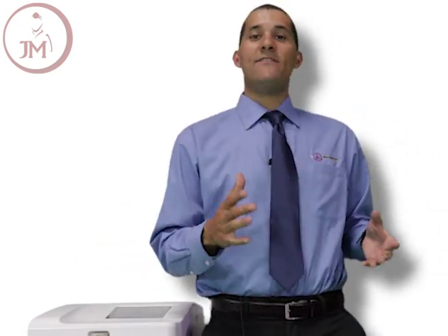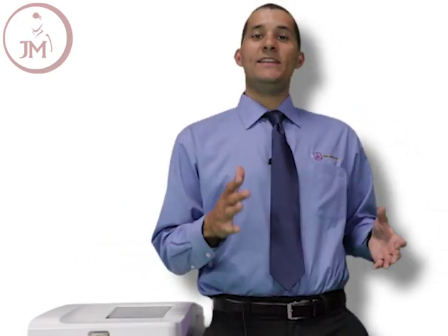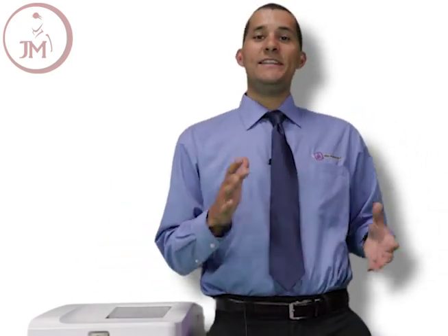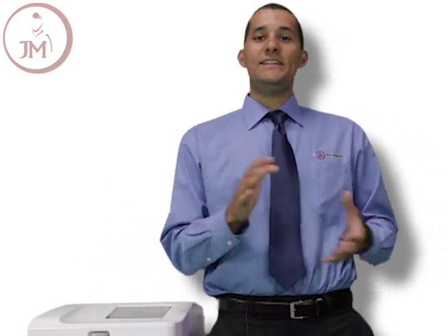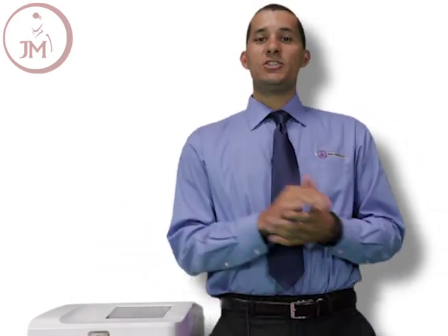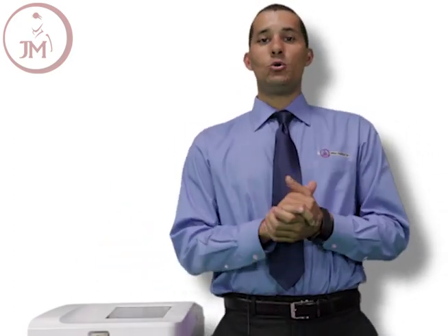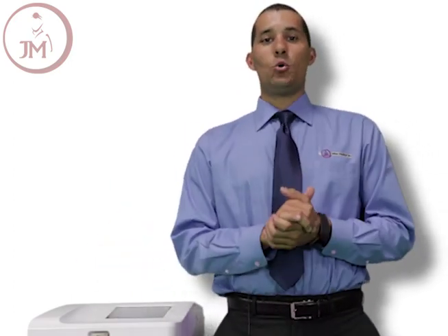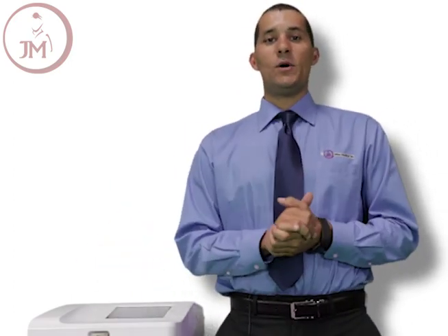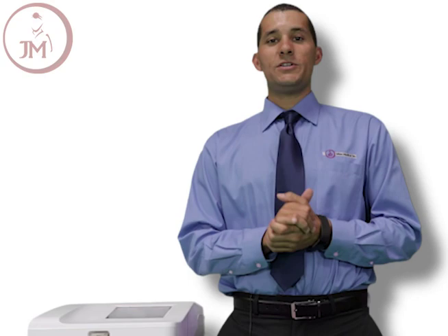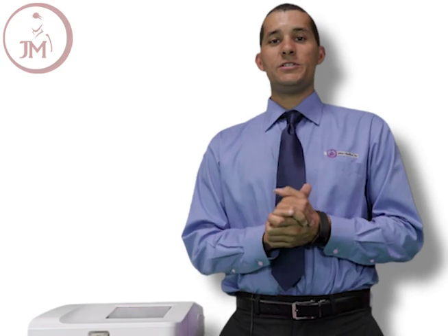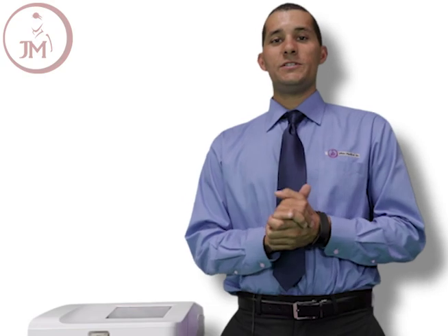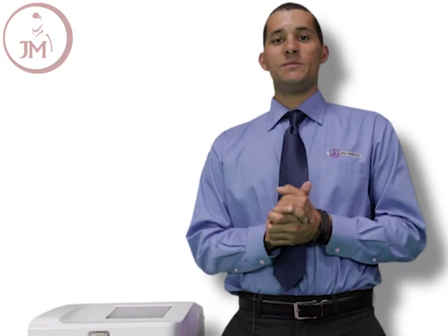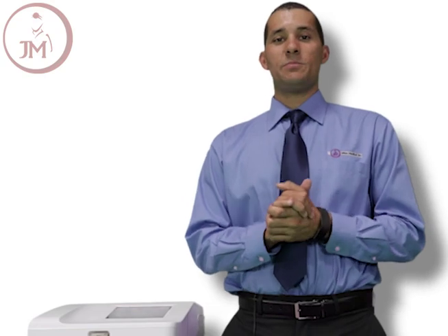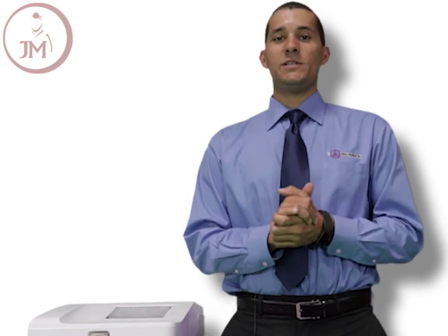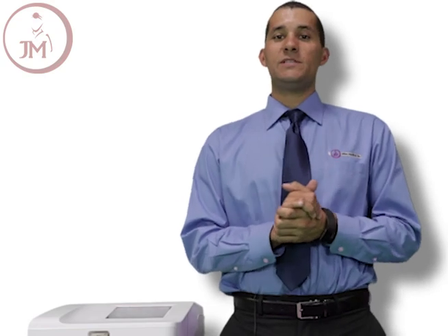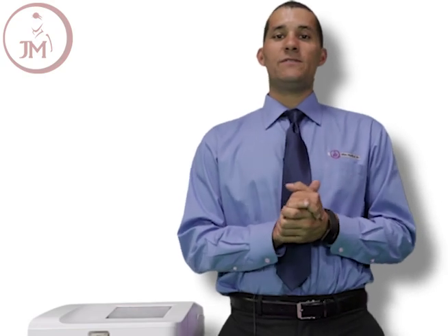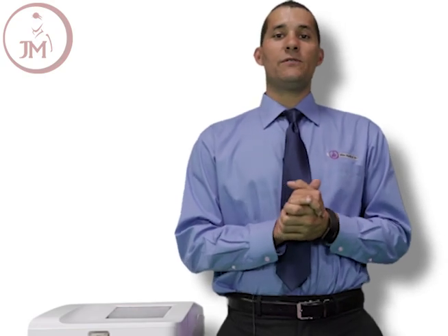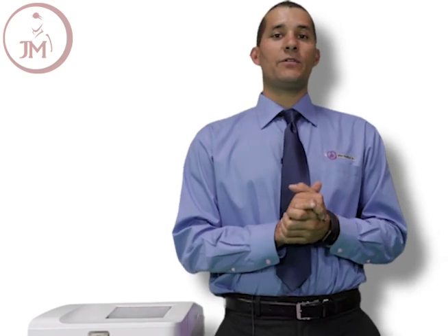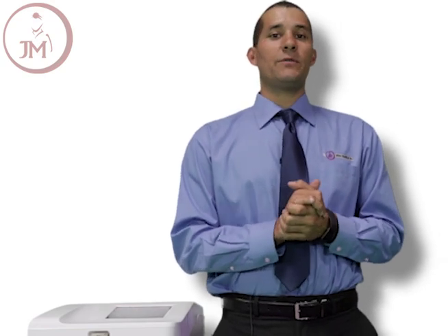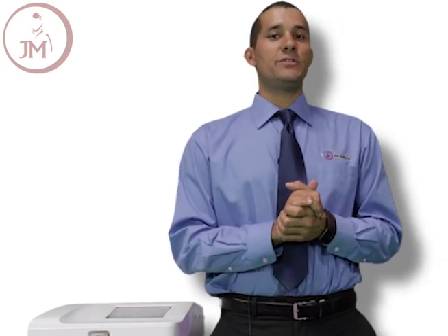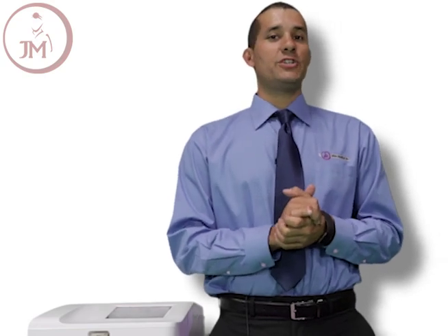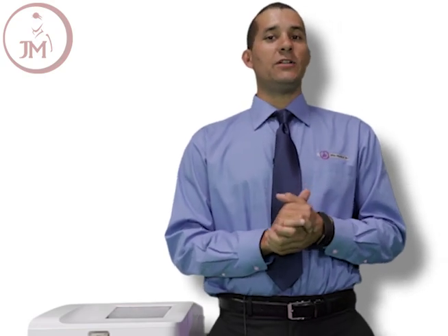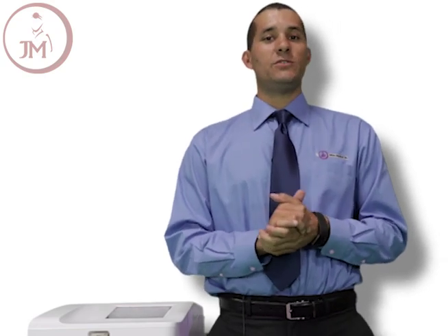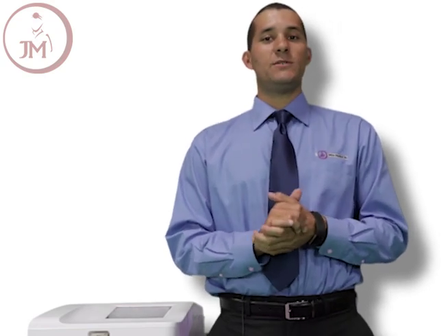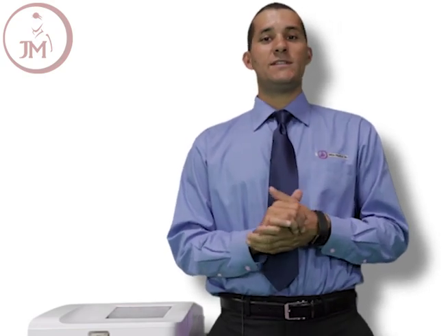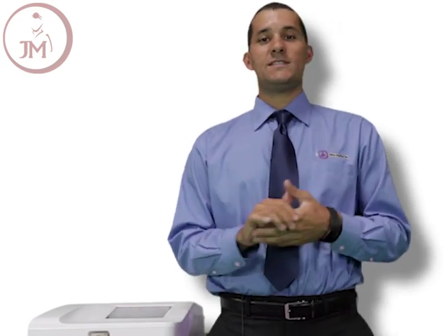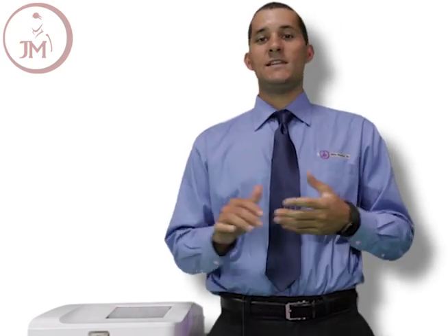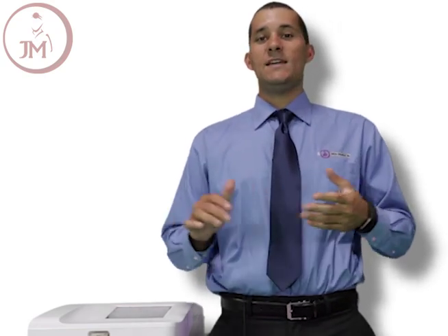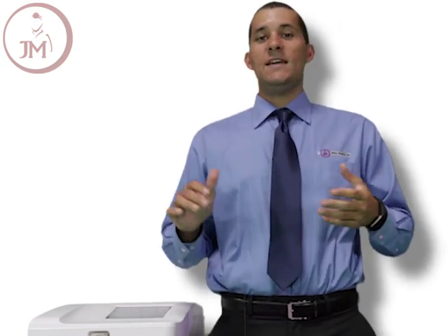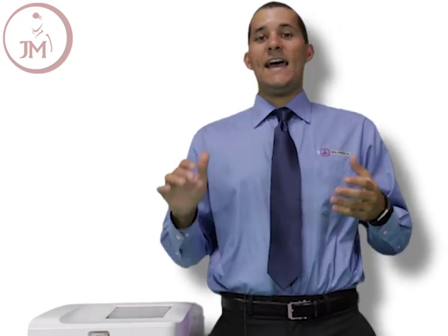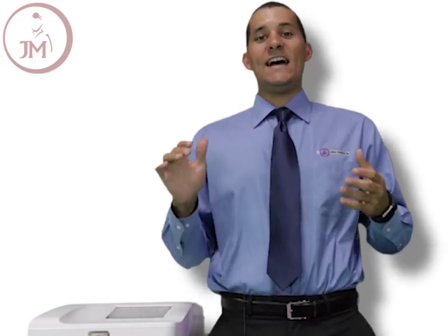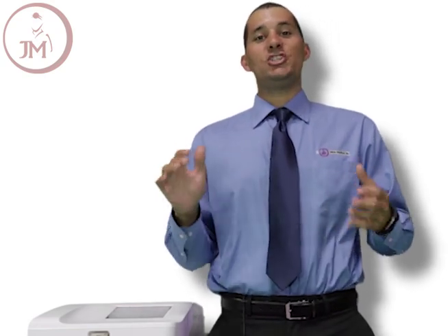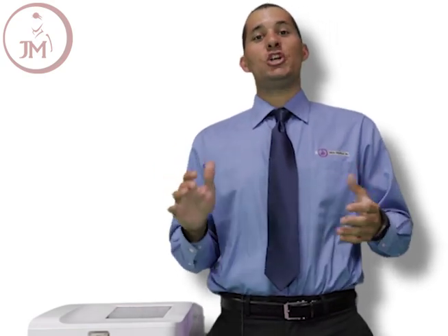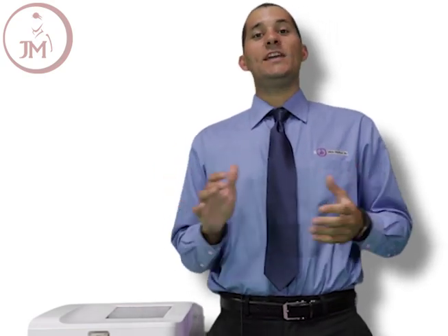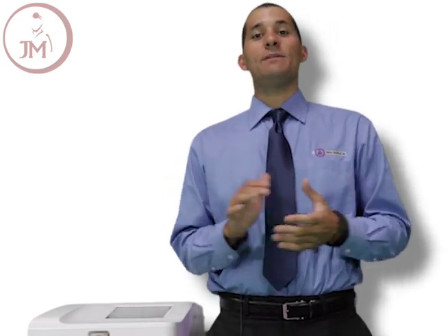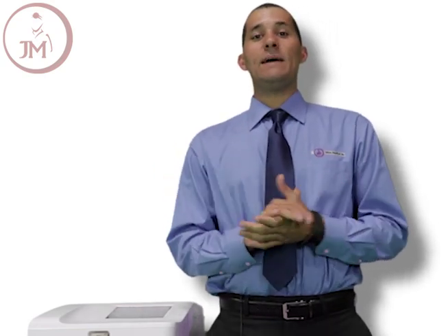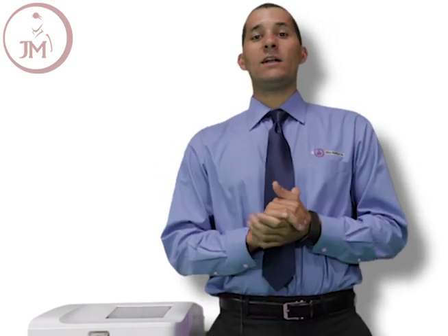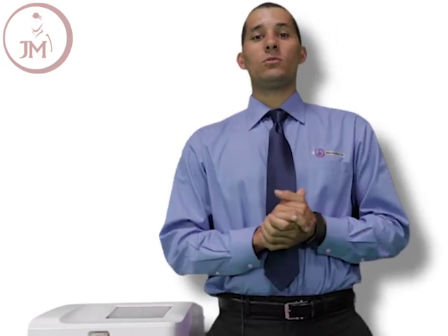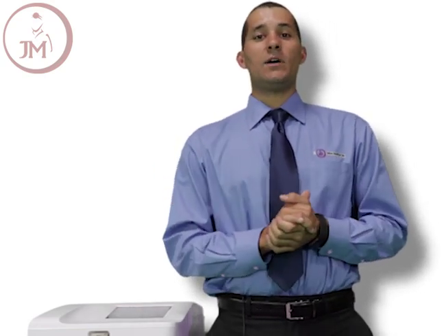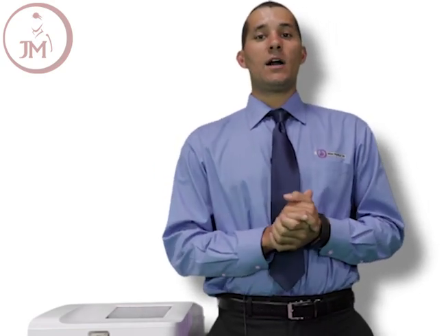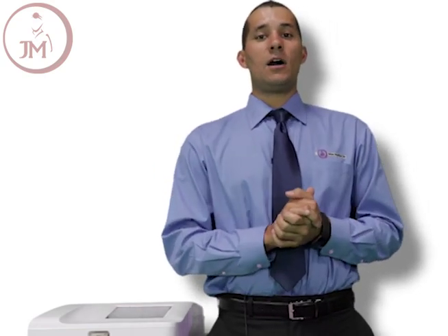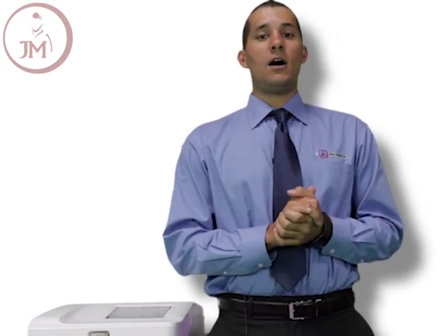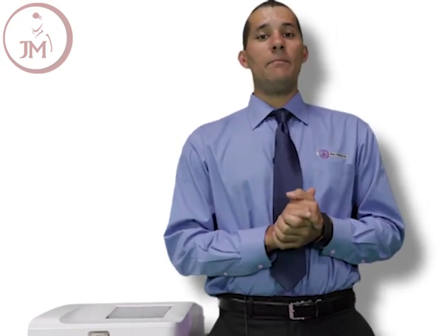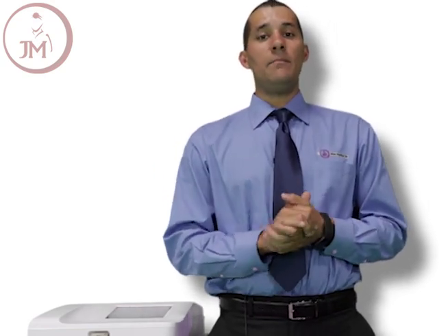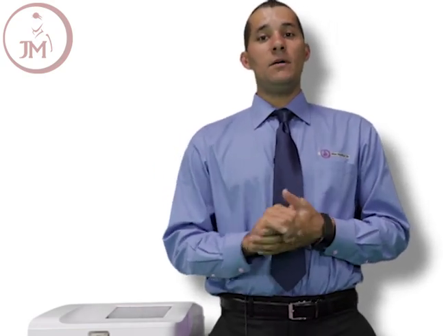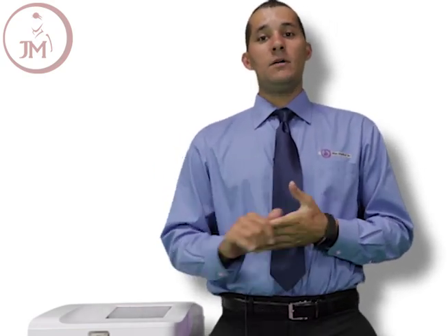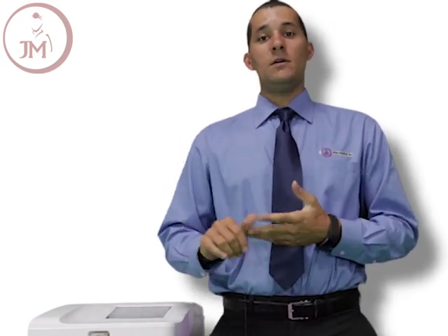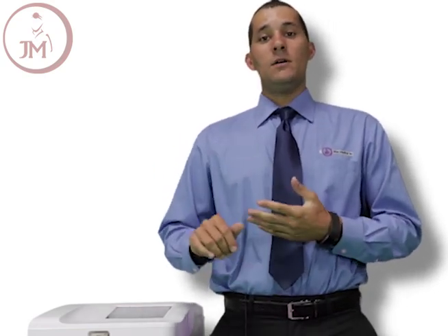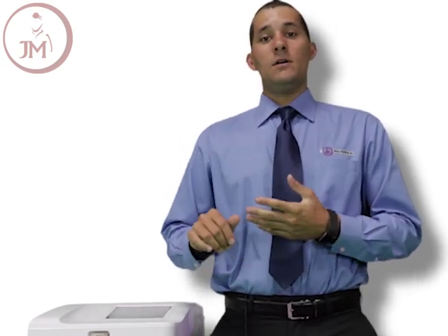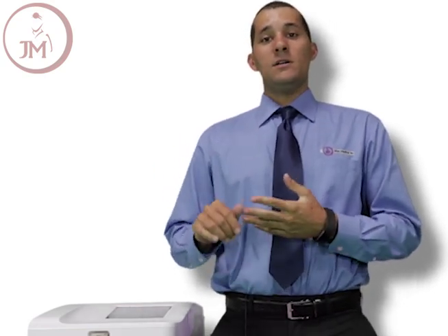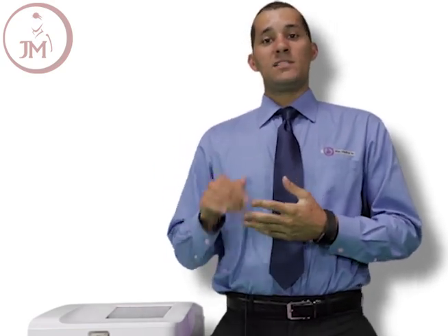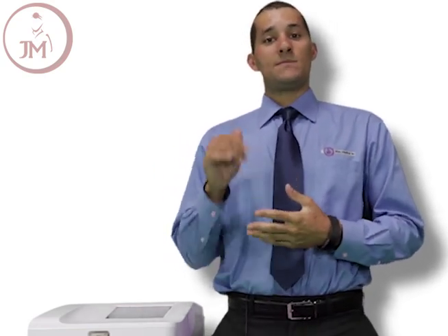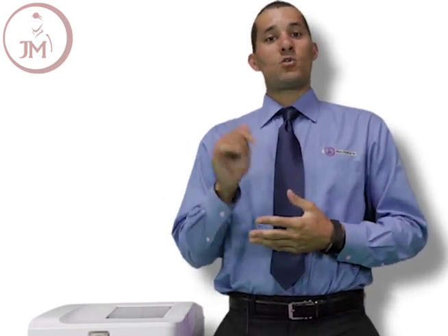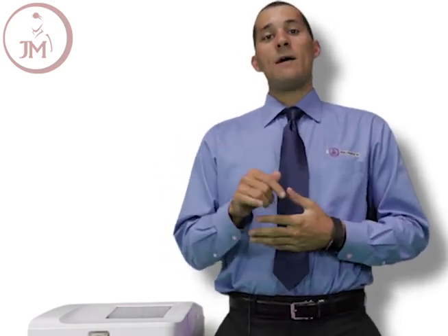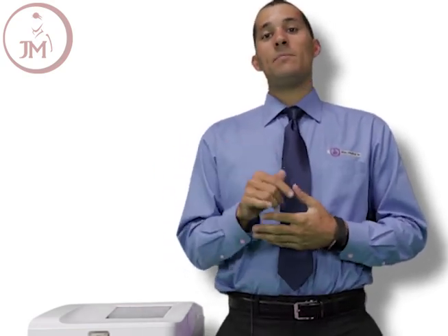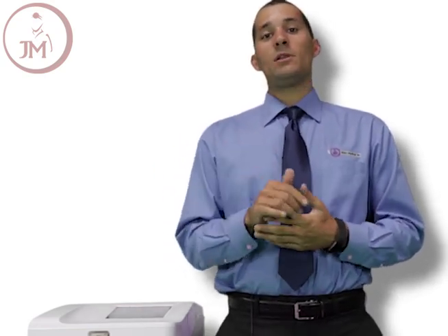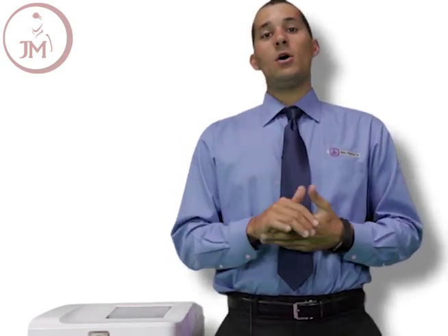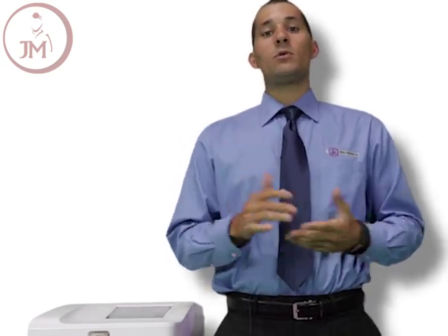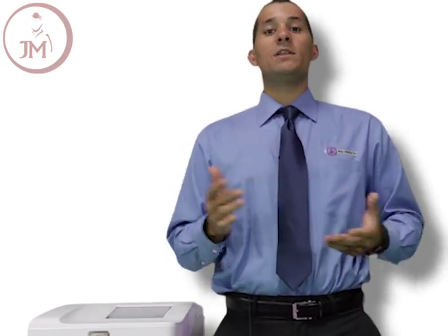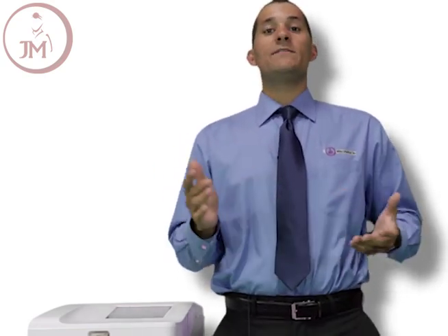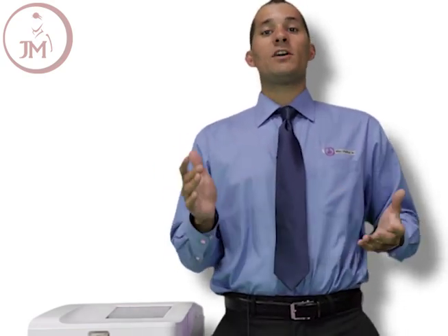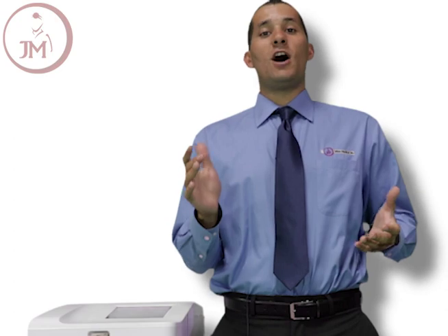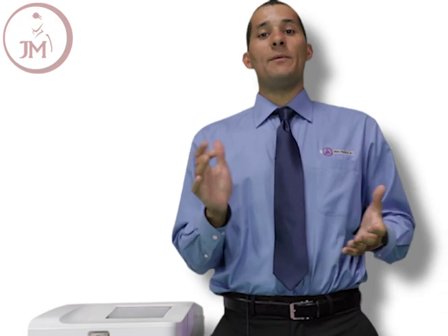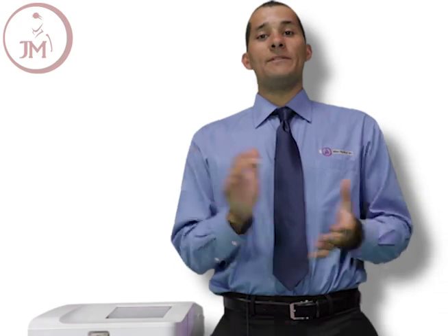That's going to sum up the key features and product highlights of the Welch Allen CP150. If you have any additional questions, please feel free to reach out to us at jakeandmedical.com. Subscribe below or leave a comment.